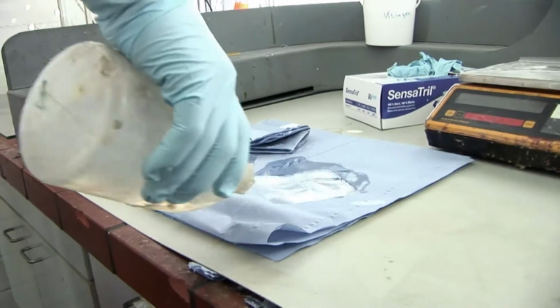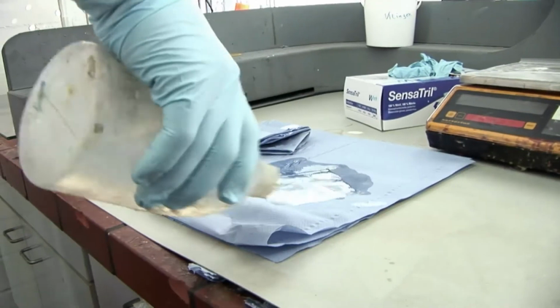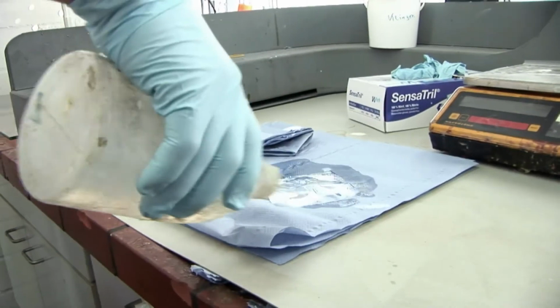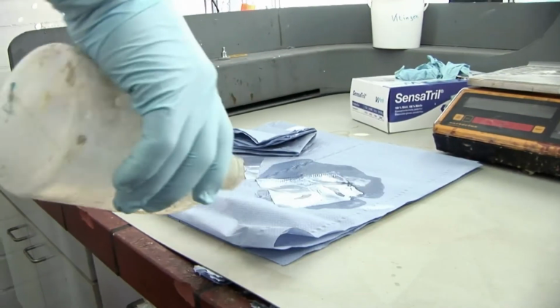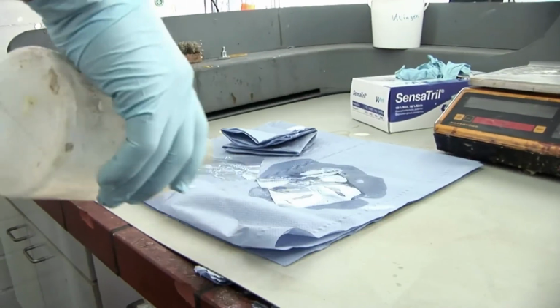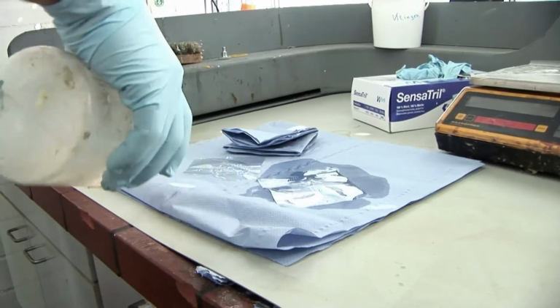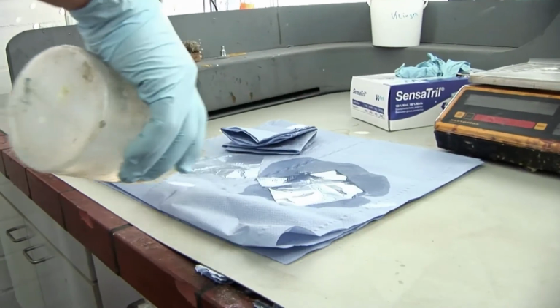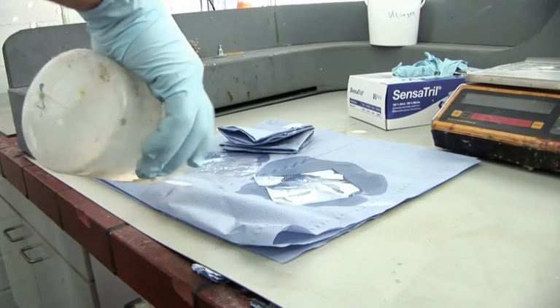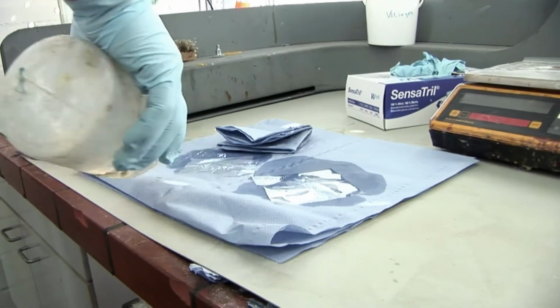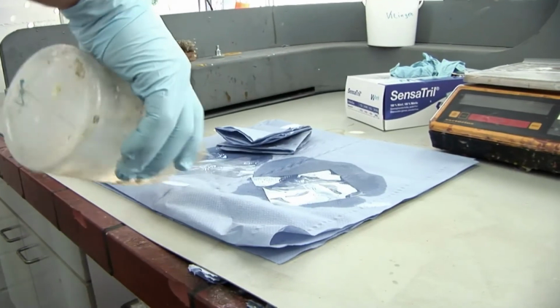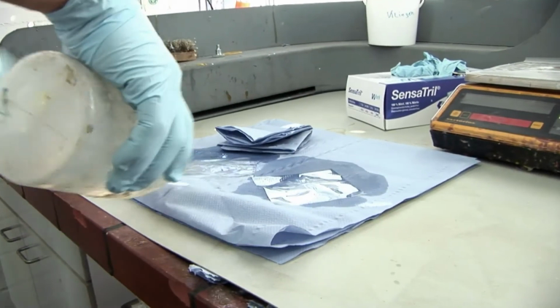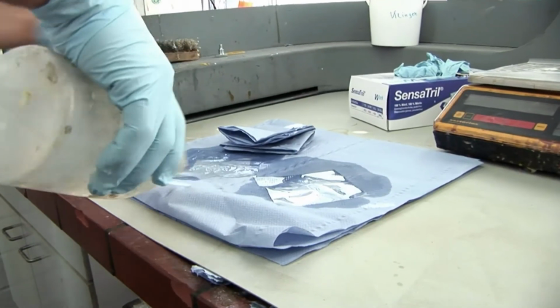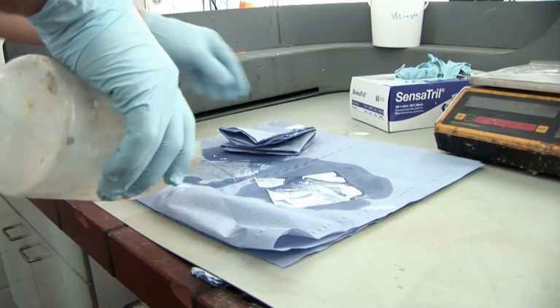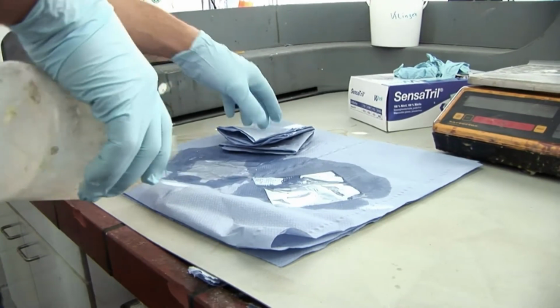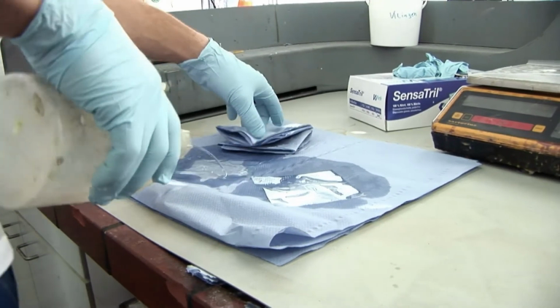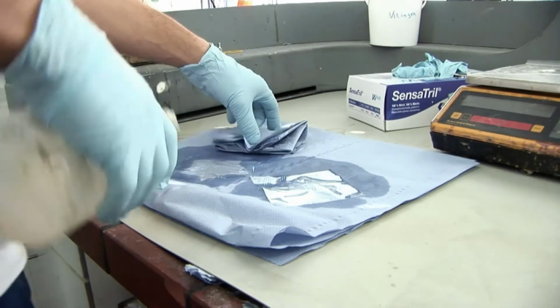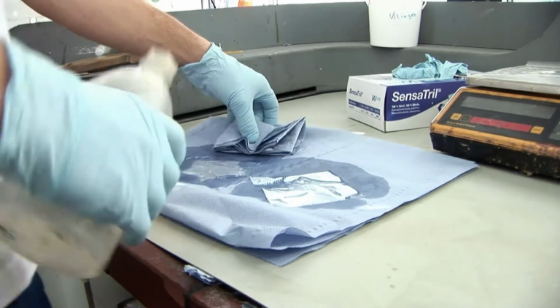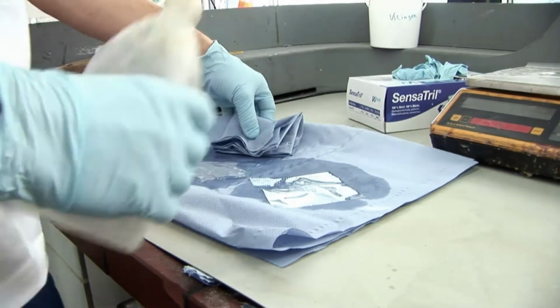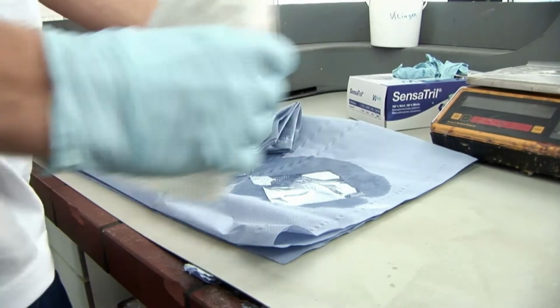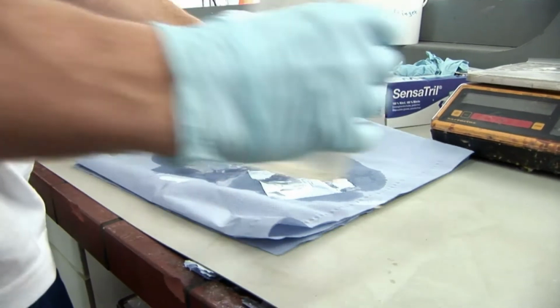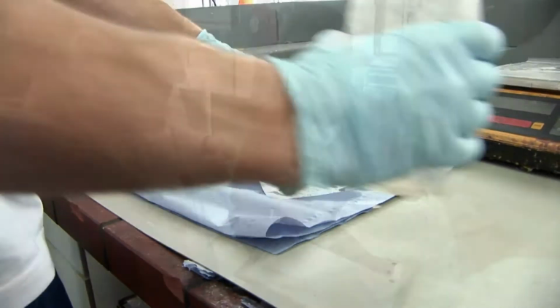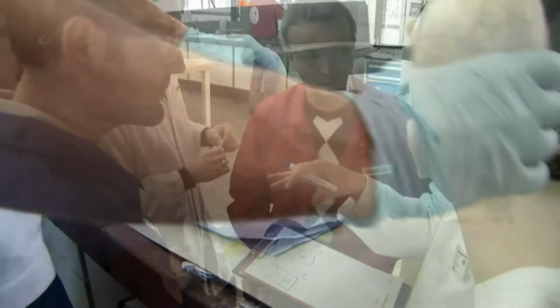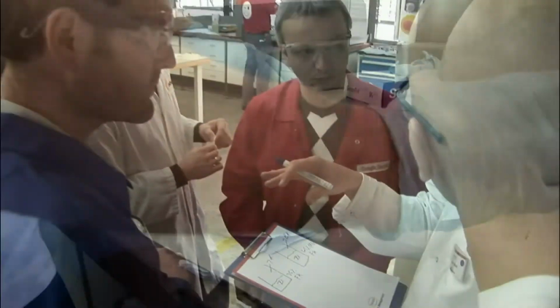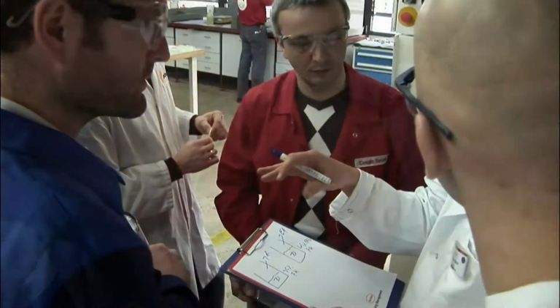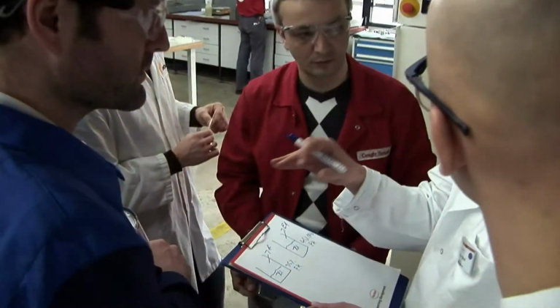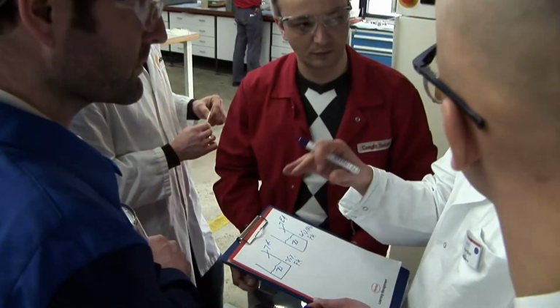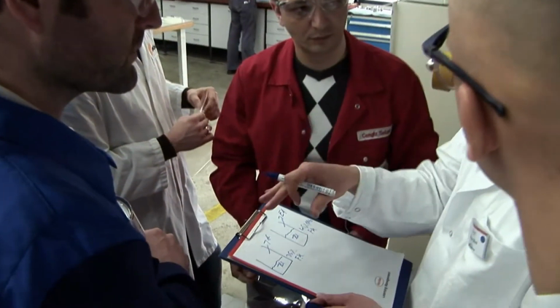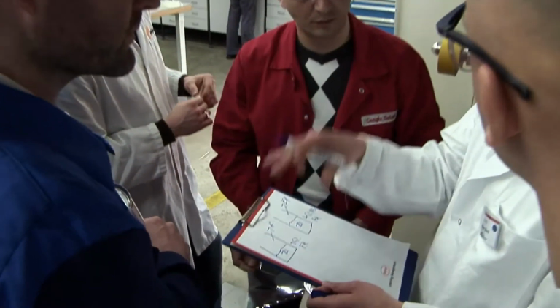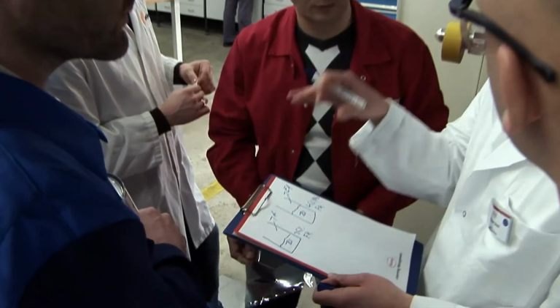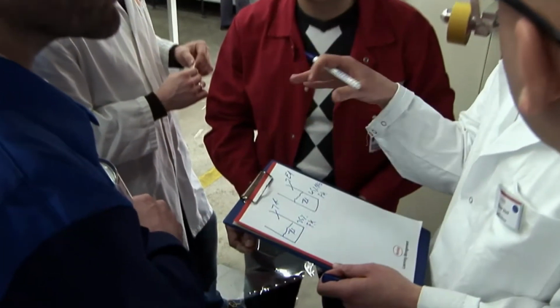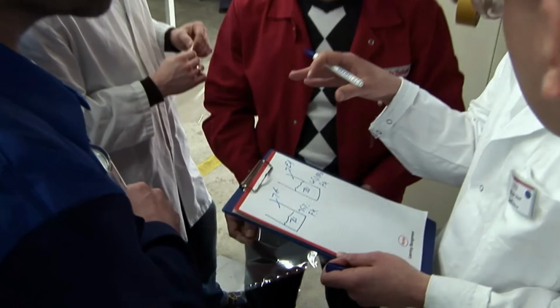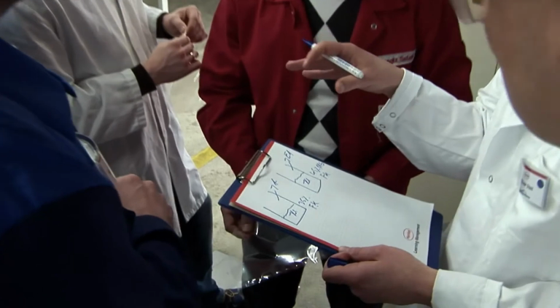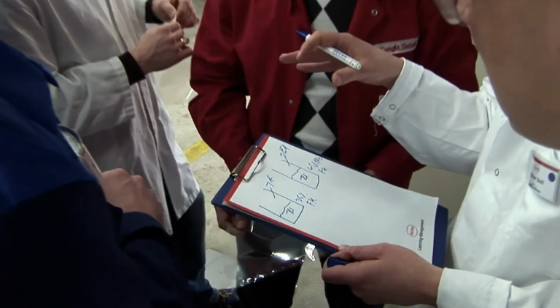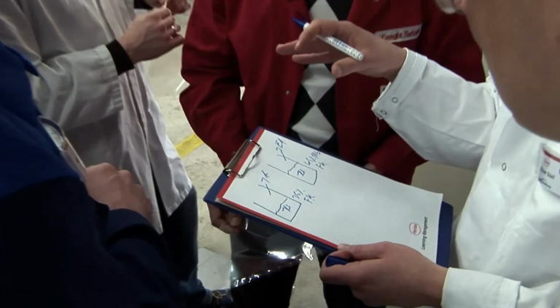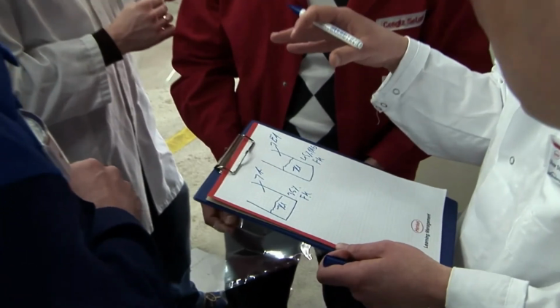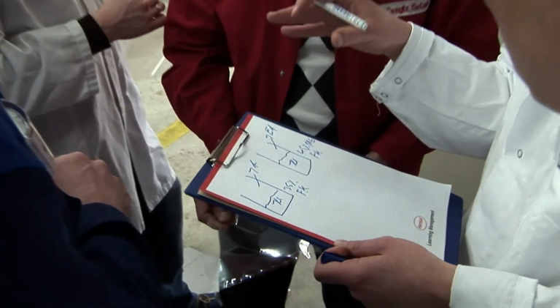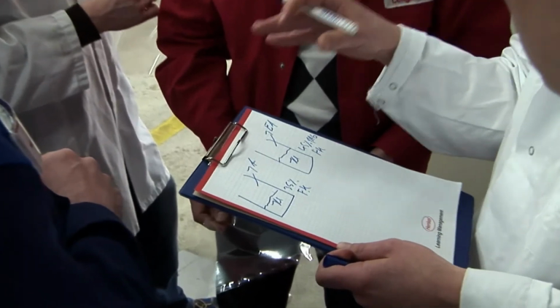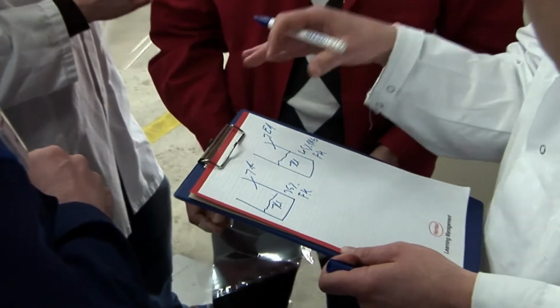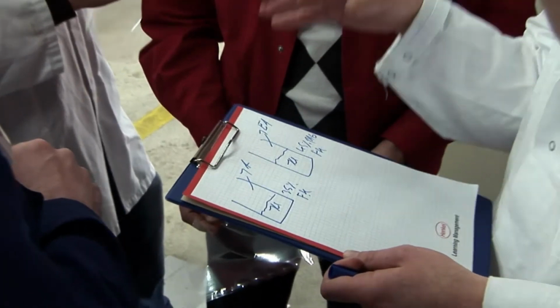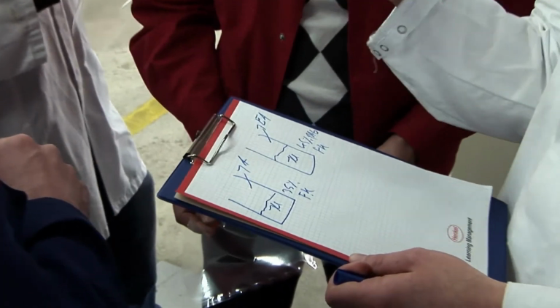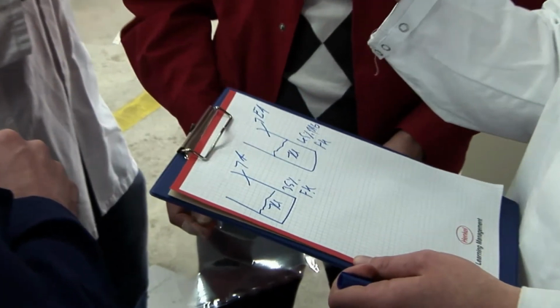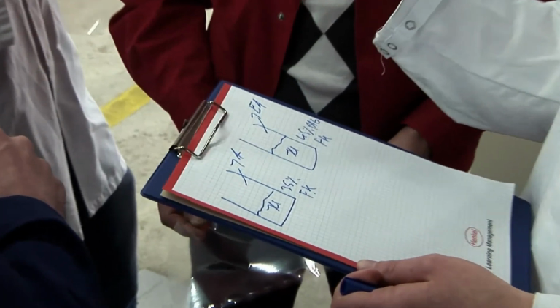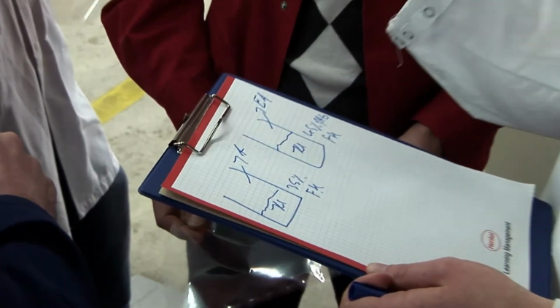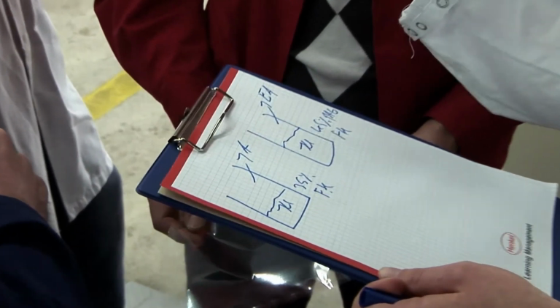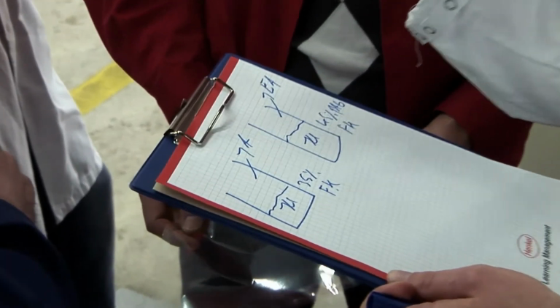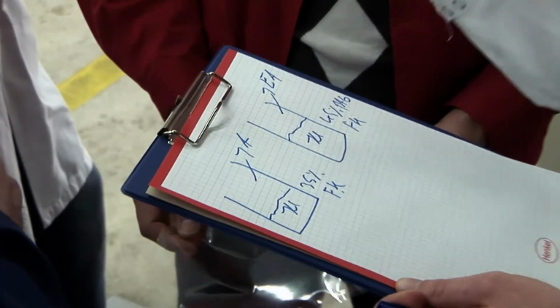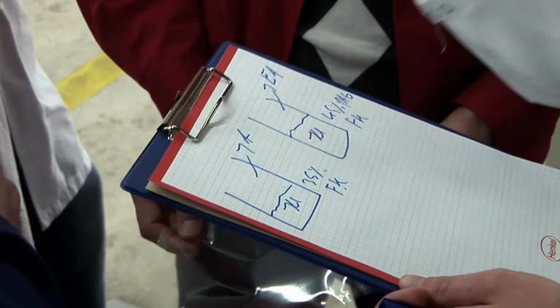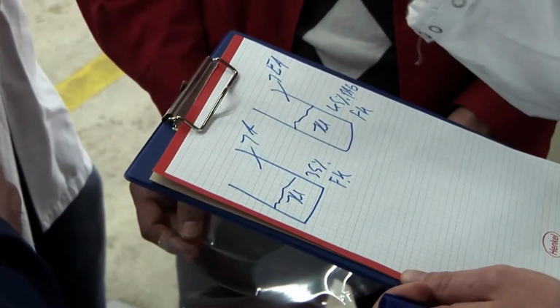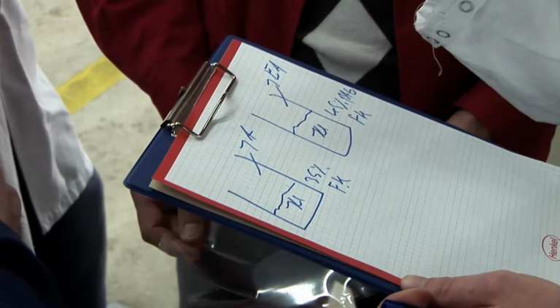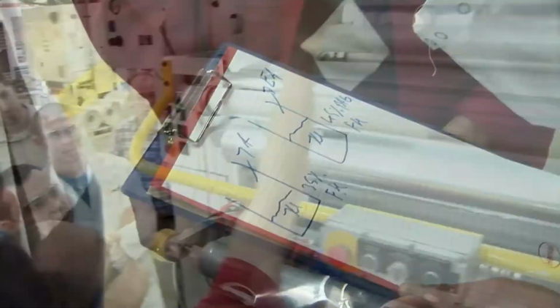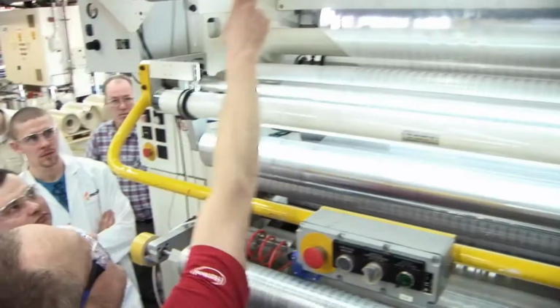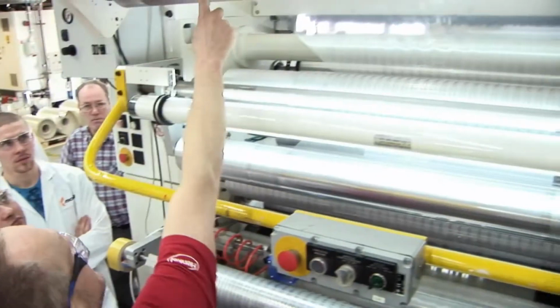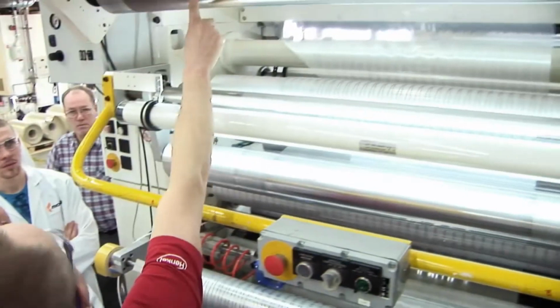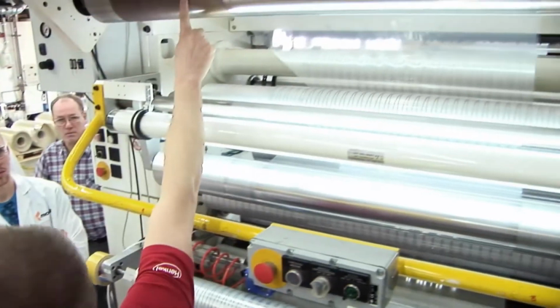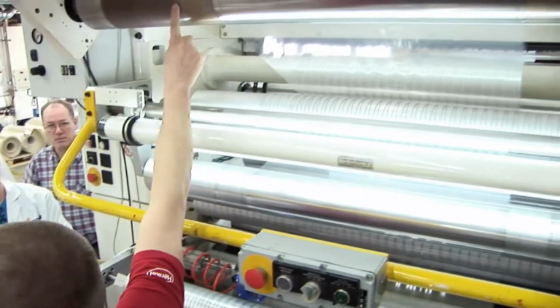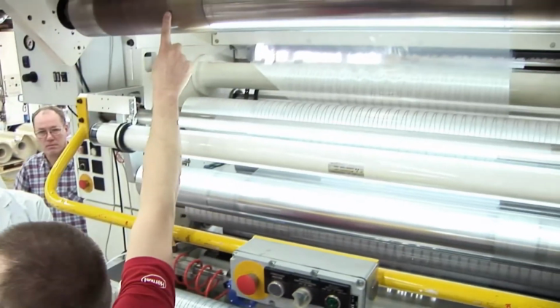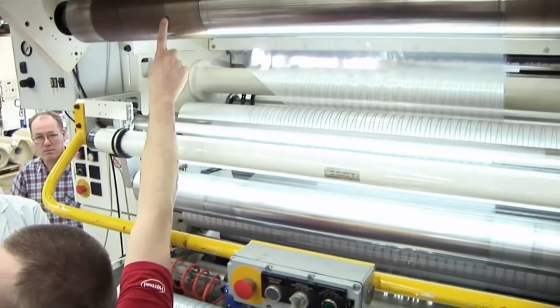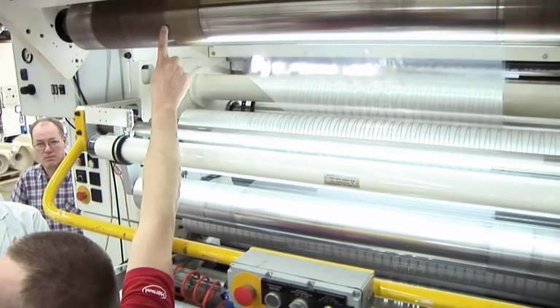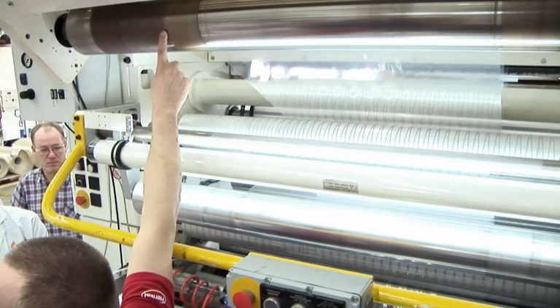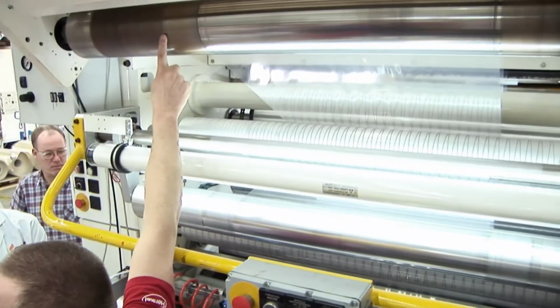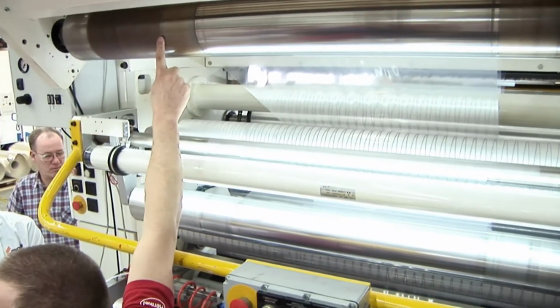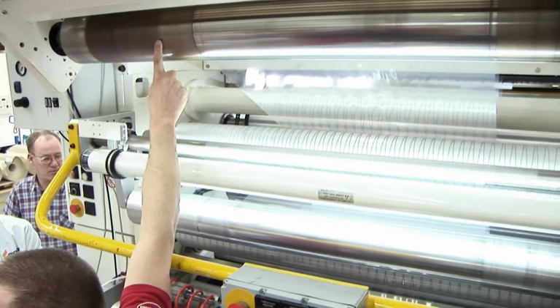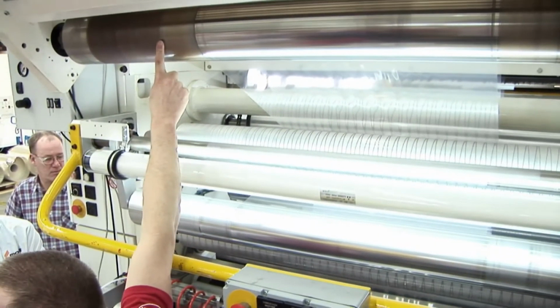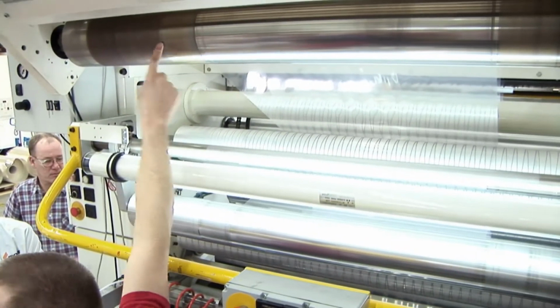Further topics include defect detection, defect prevention, and hands-on training using an industrial-sized lamination machine.